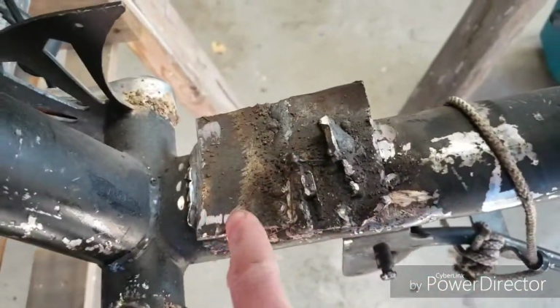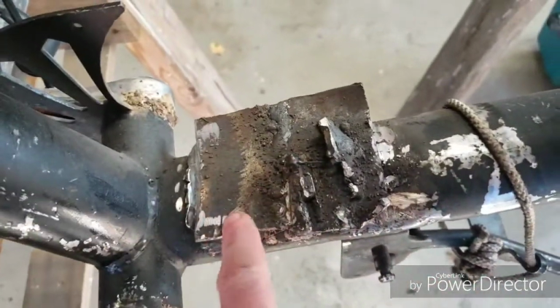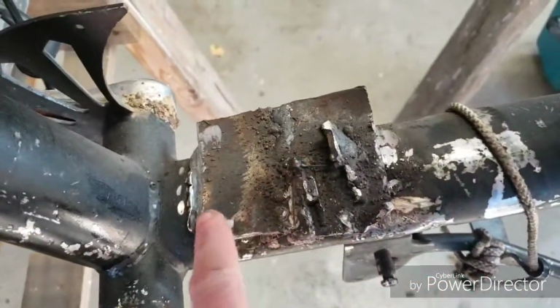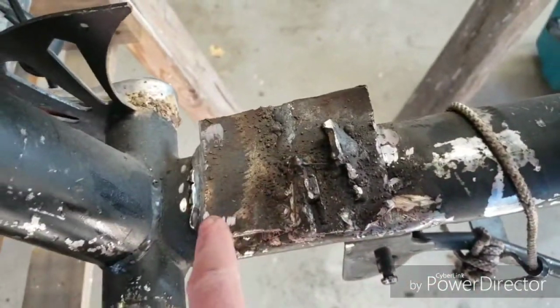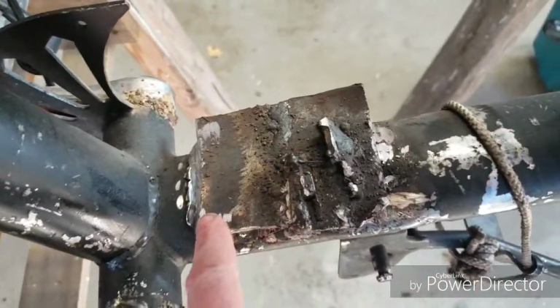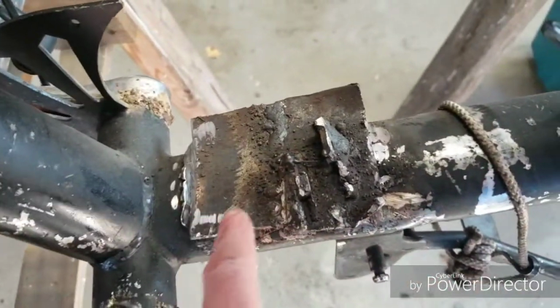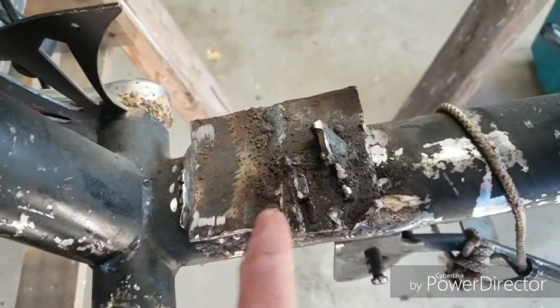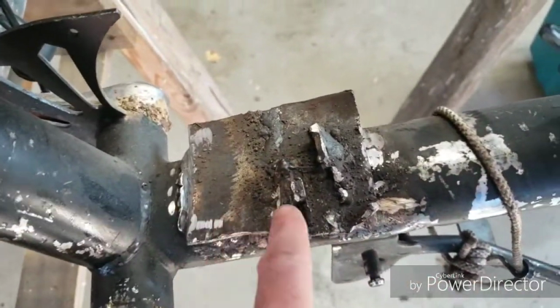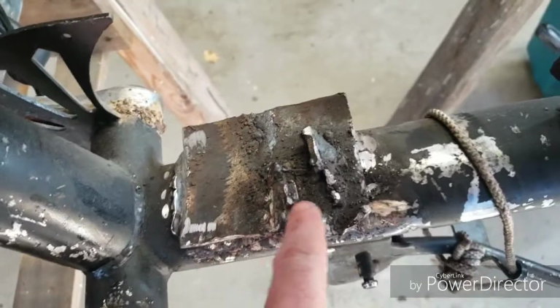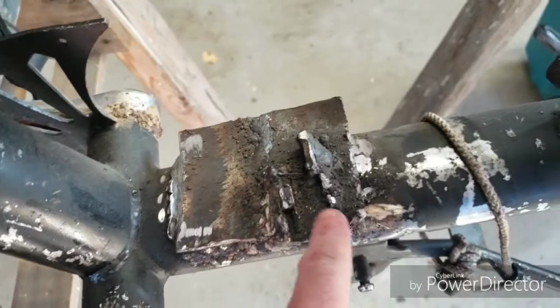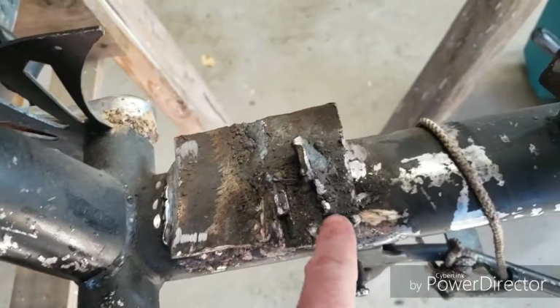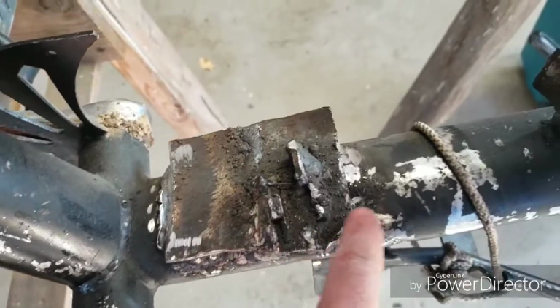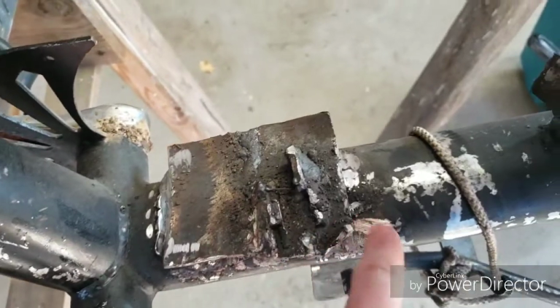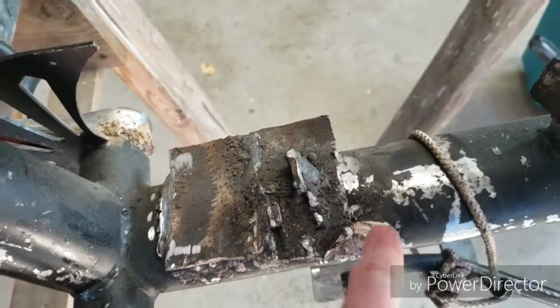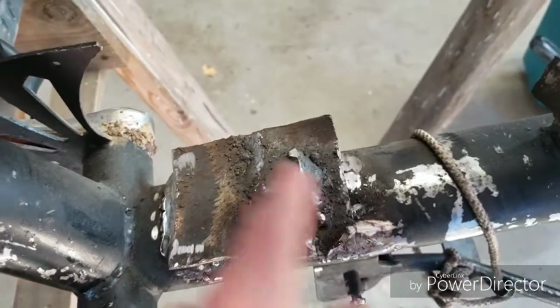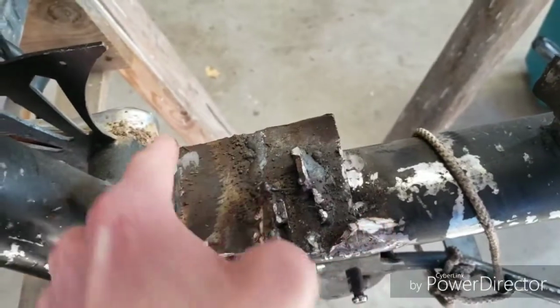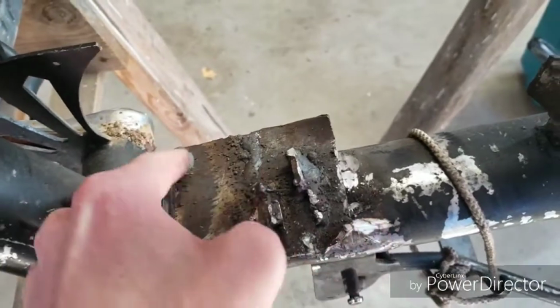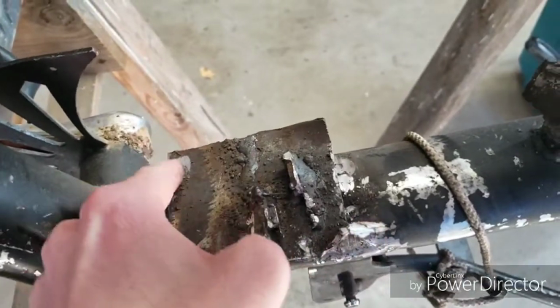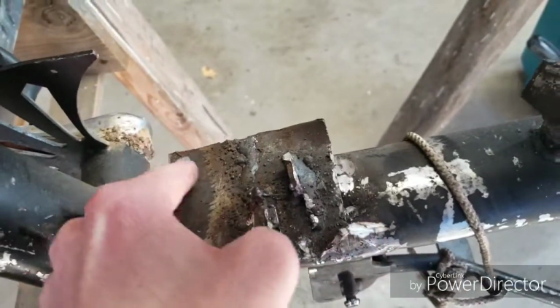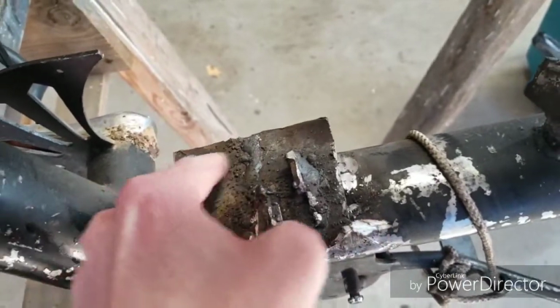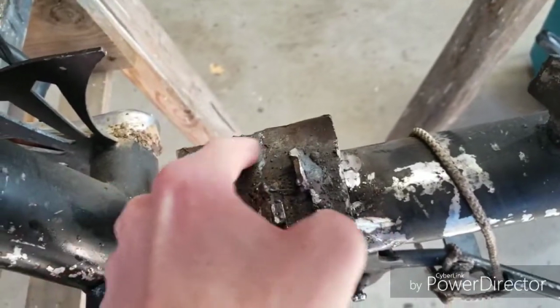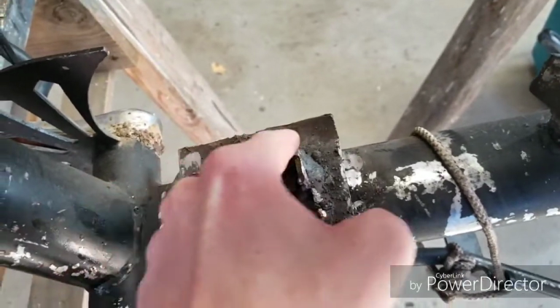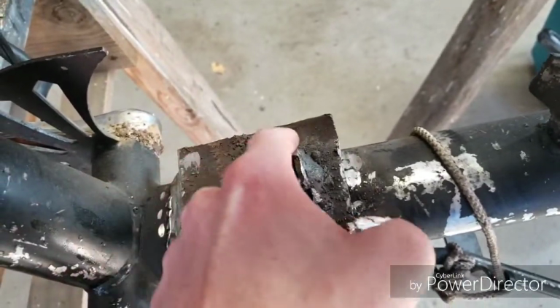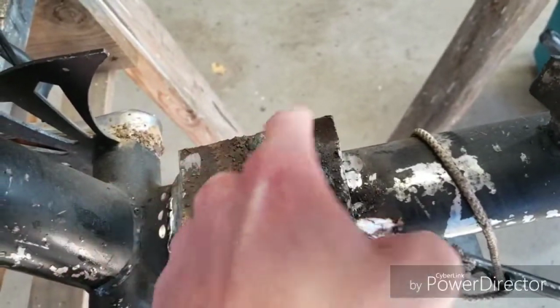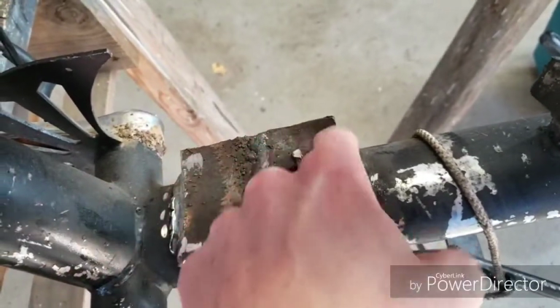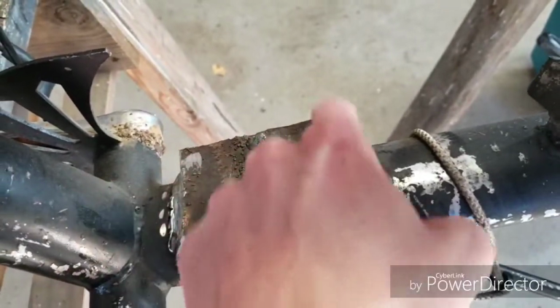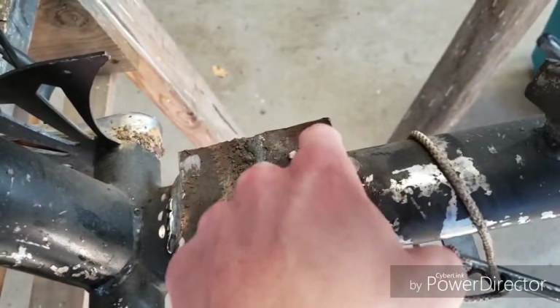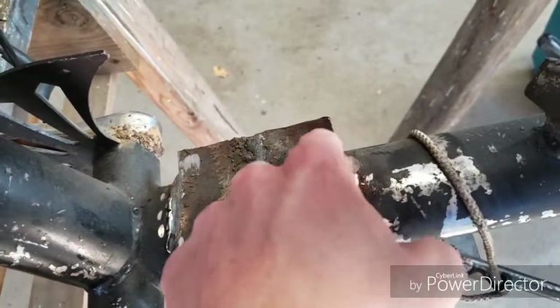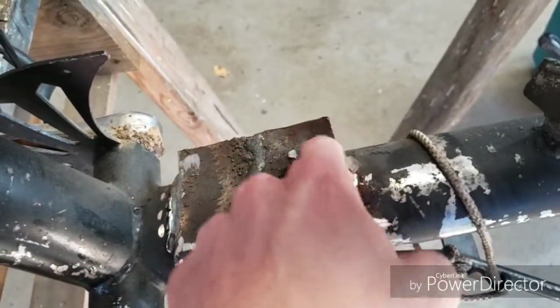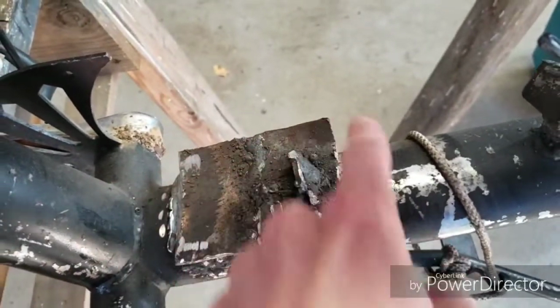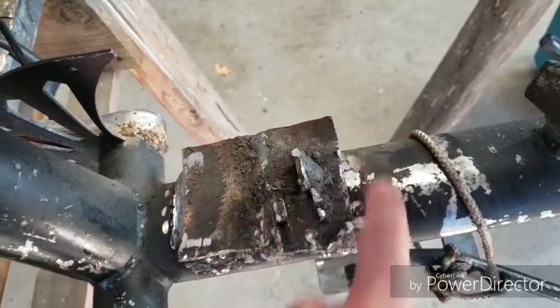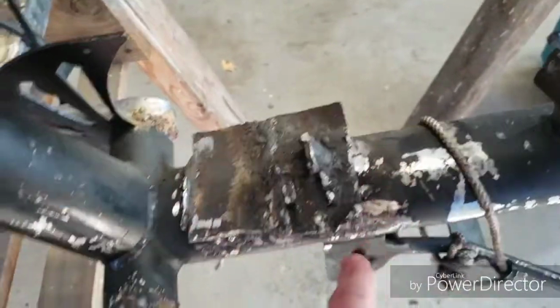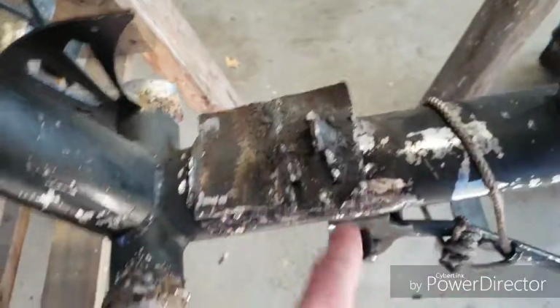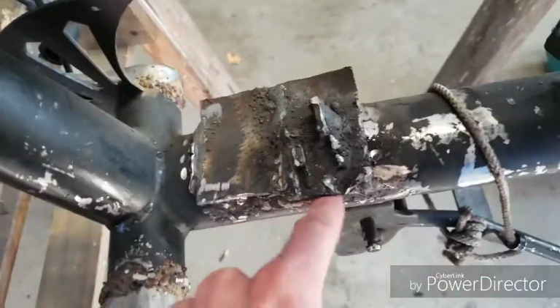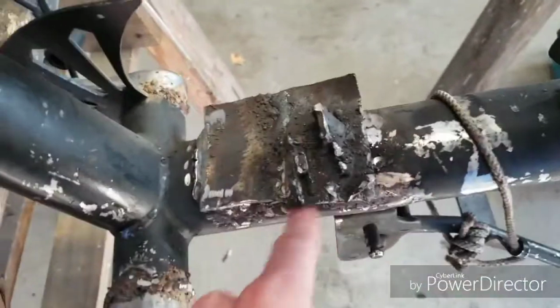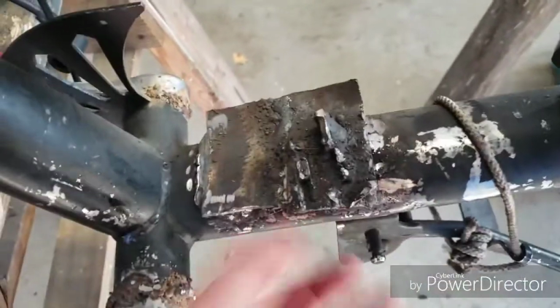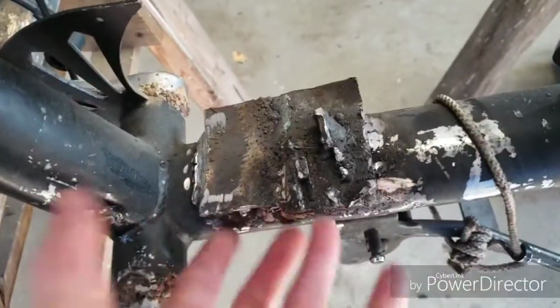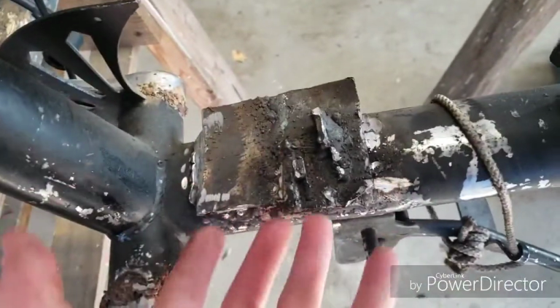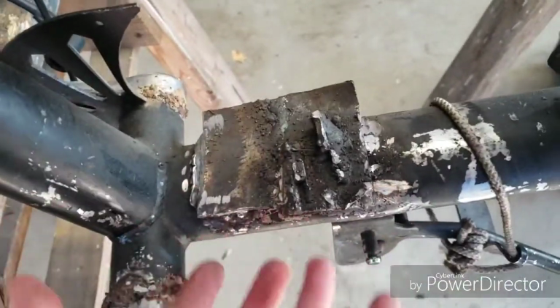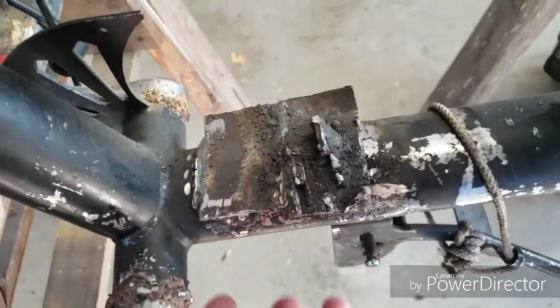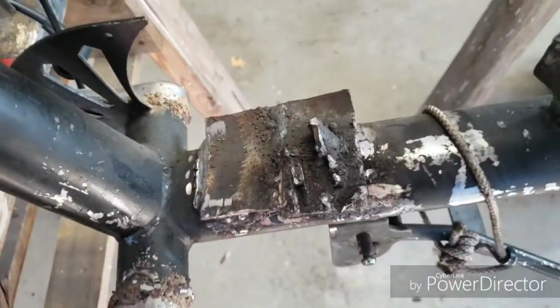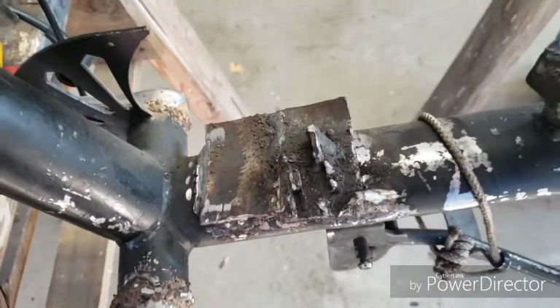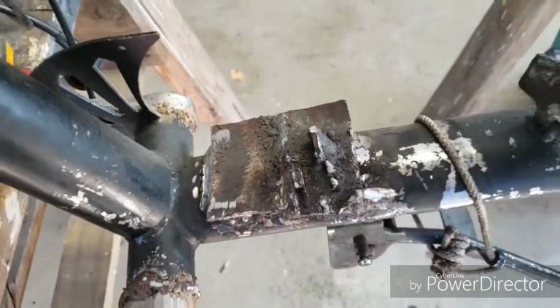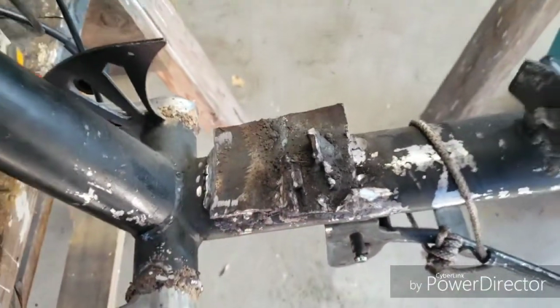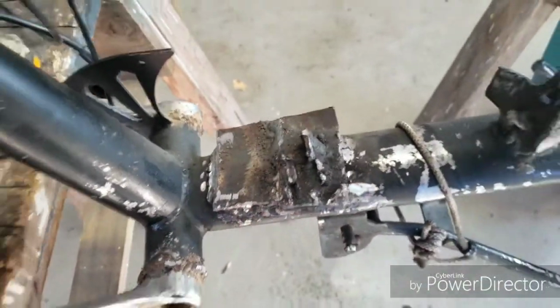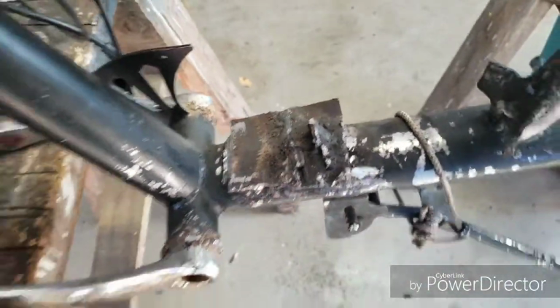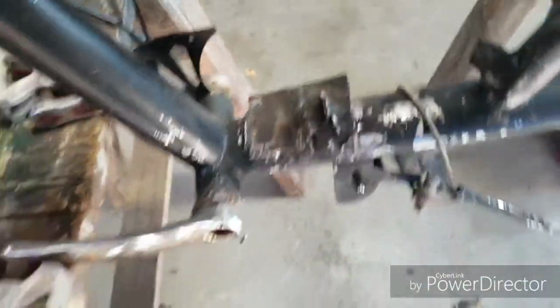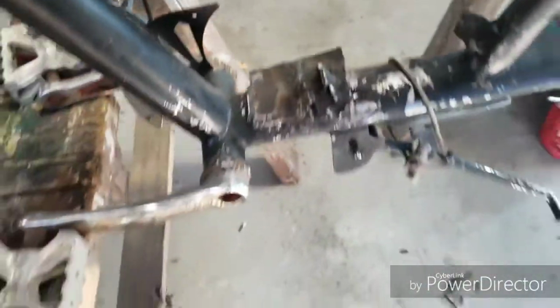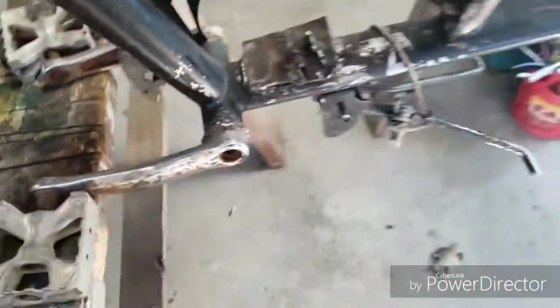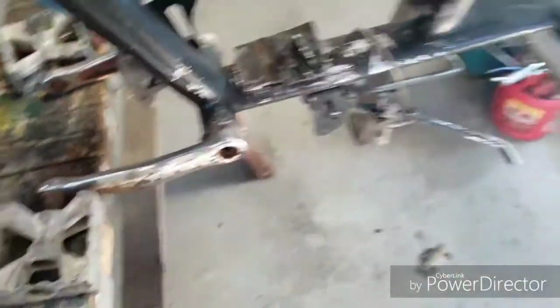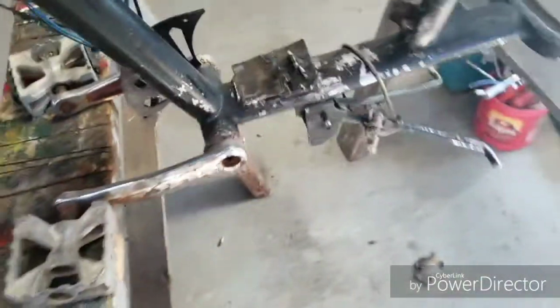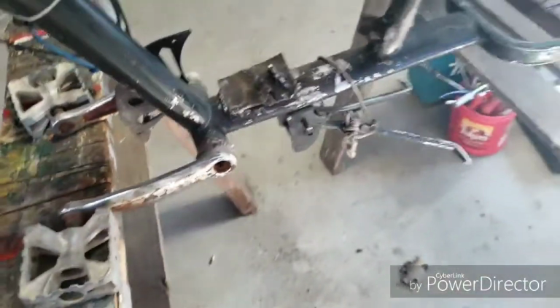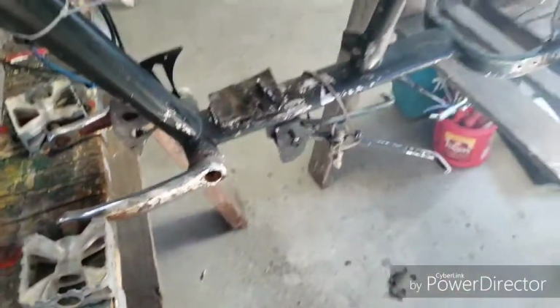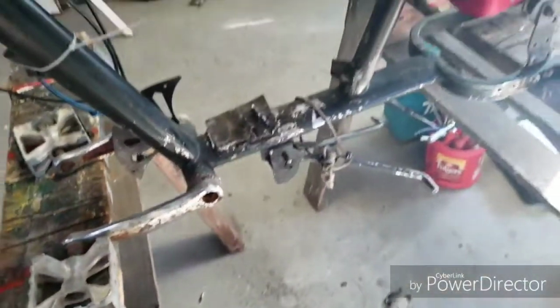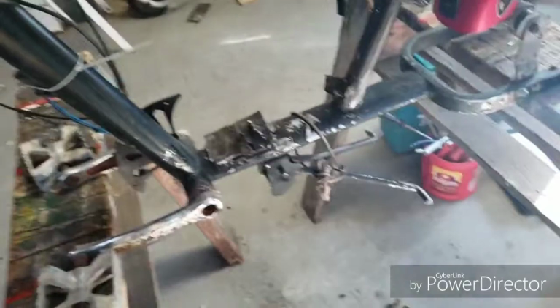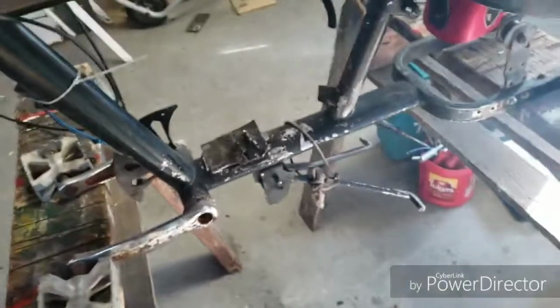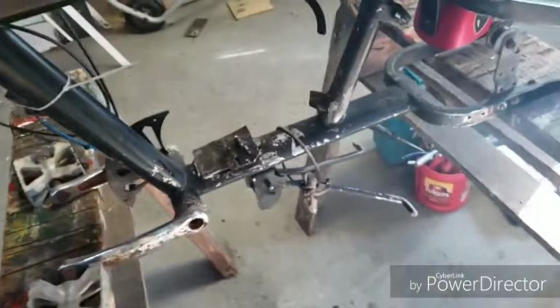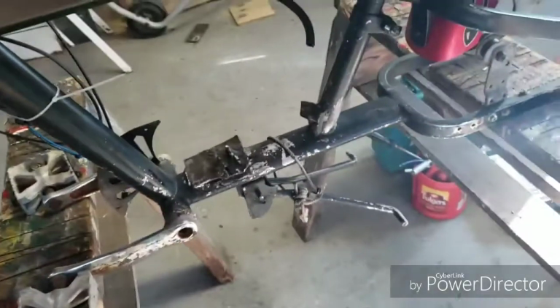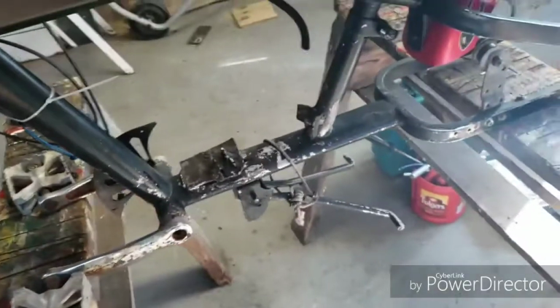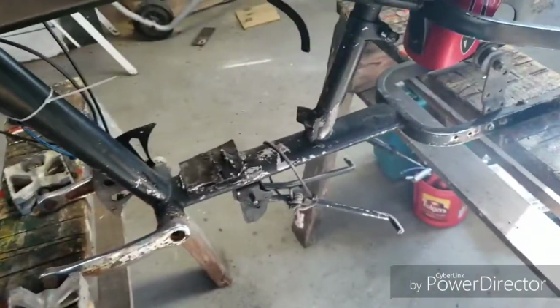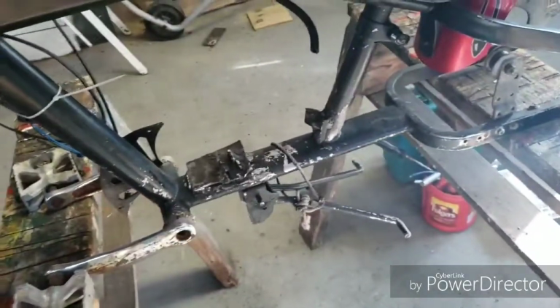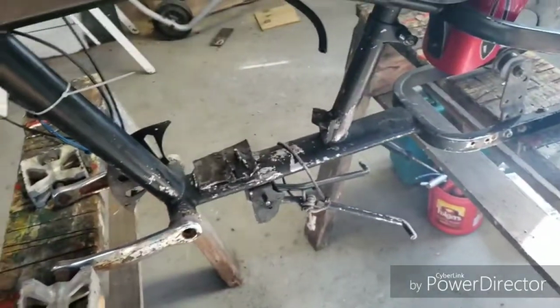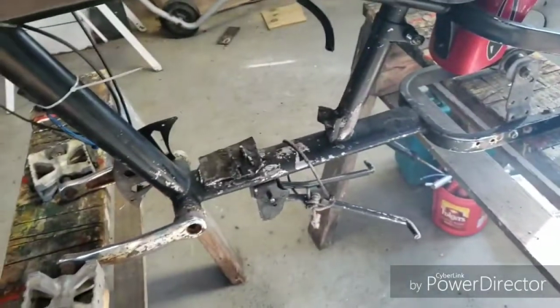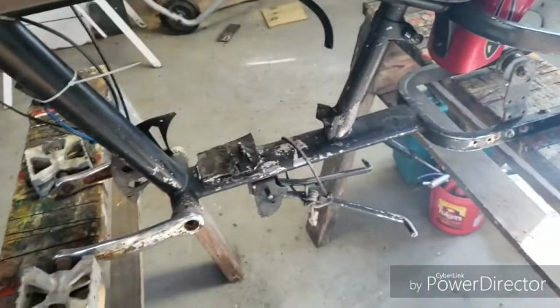I'm gonna trim each edge so we can get the ones we did underneath. This should pop right off, and then we'll go from there.